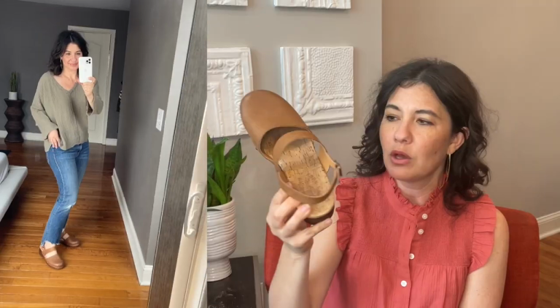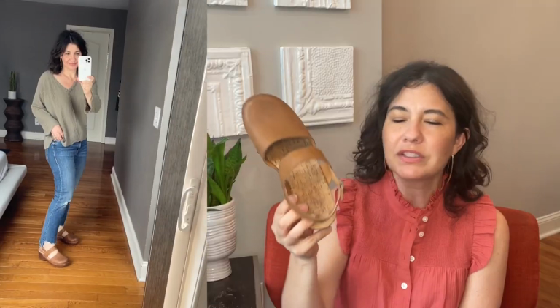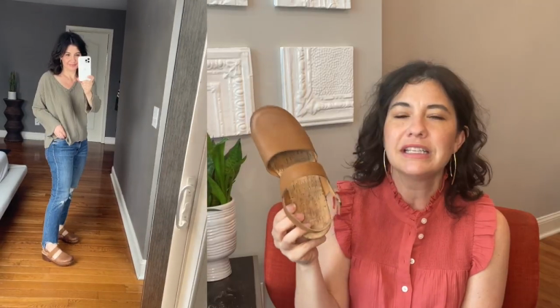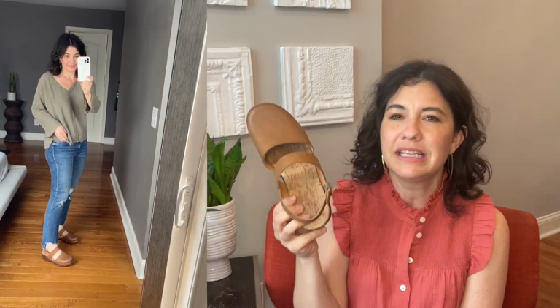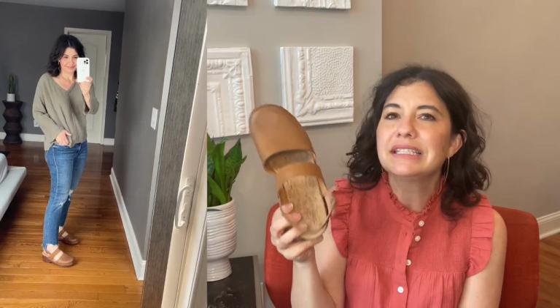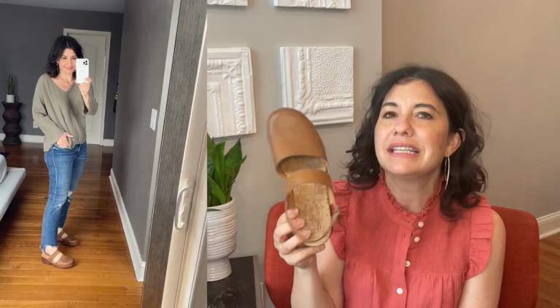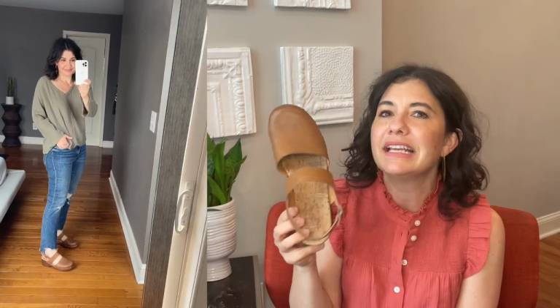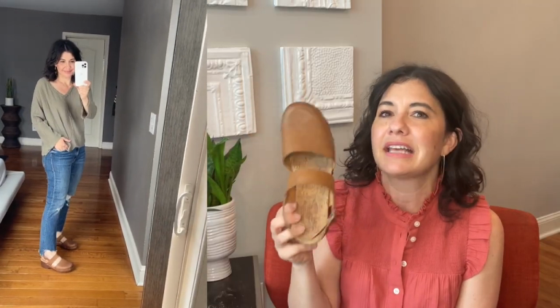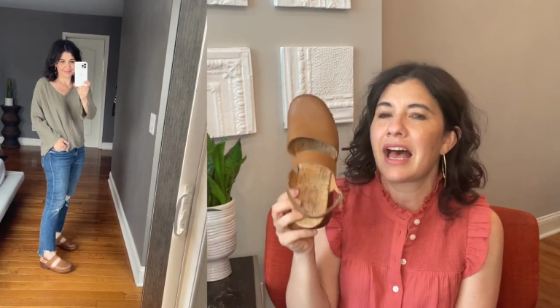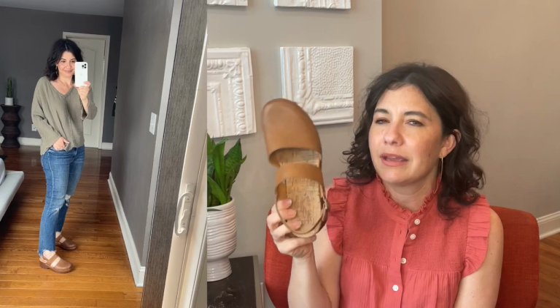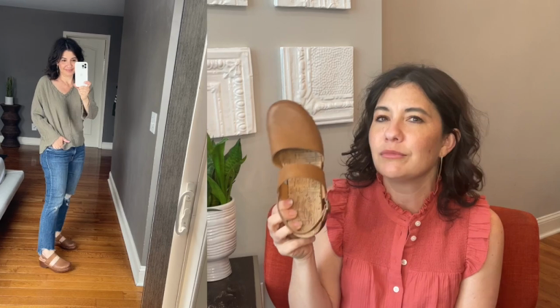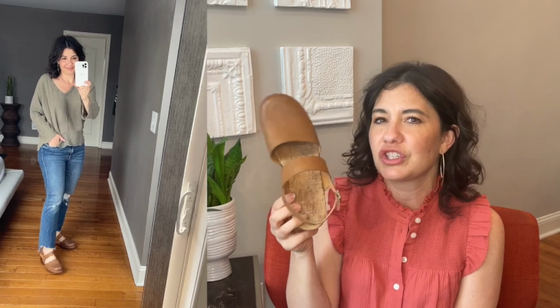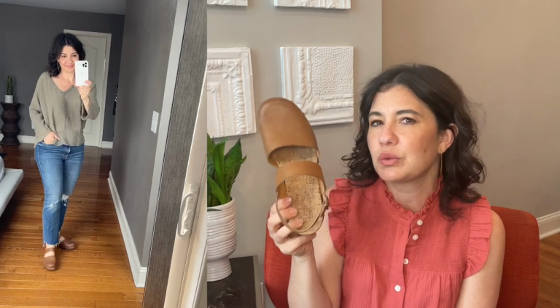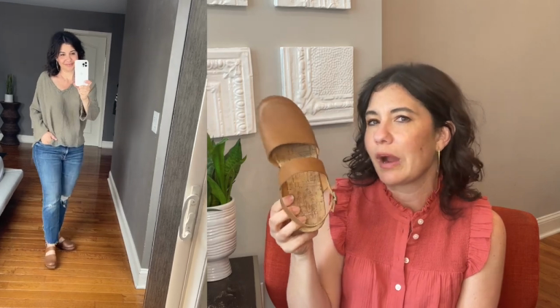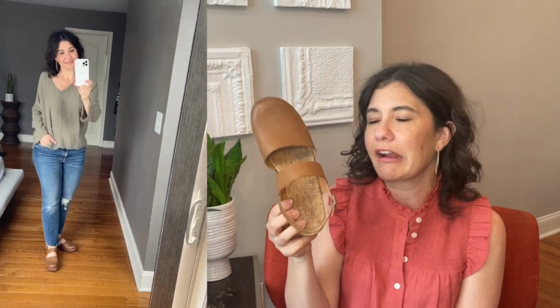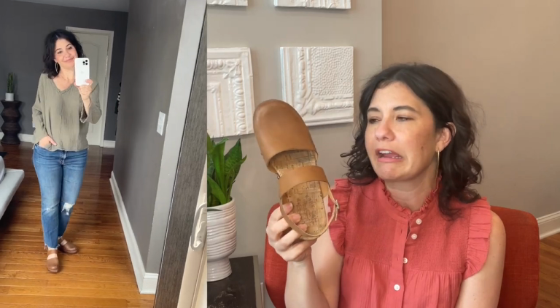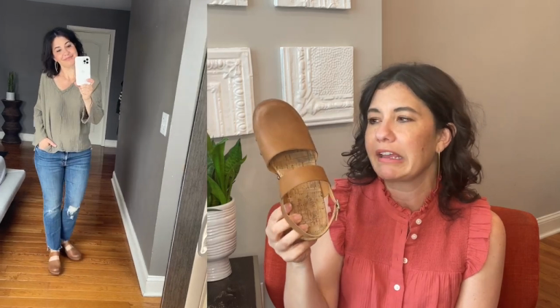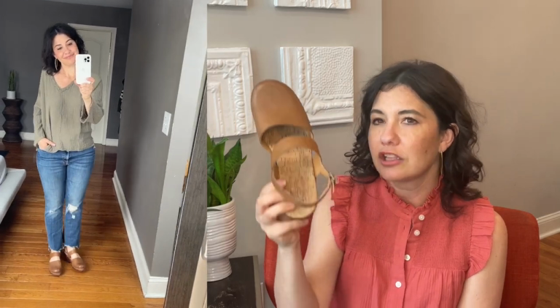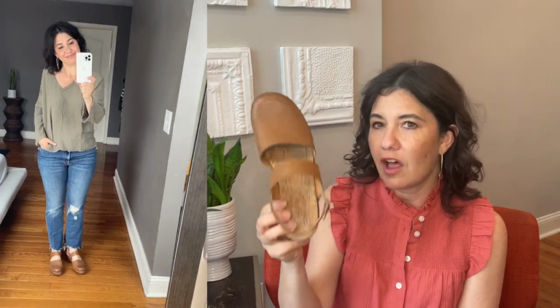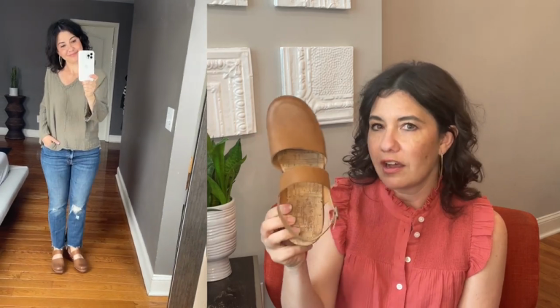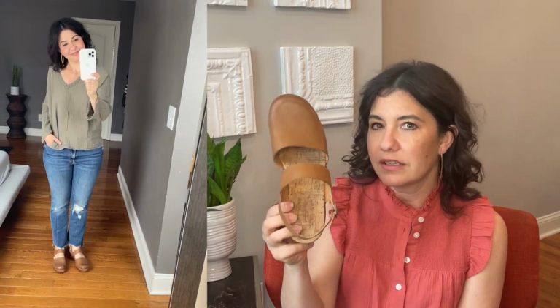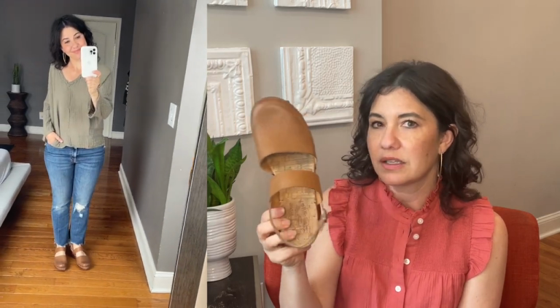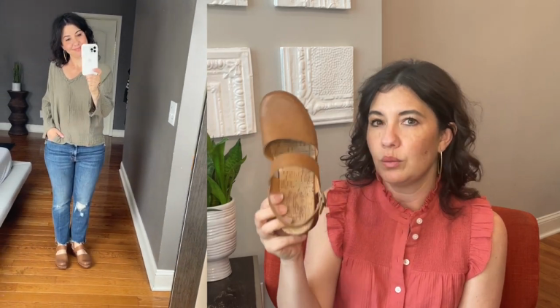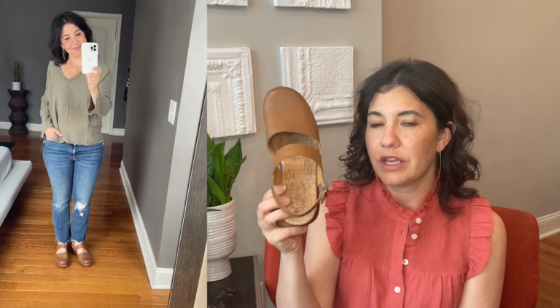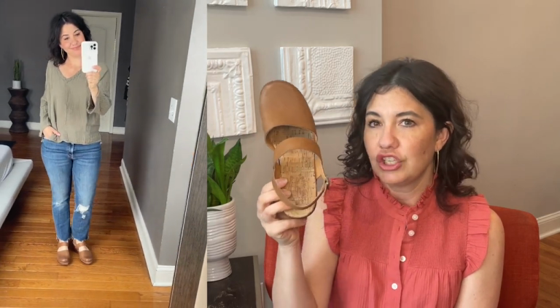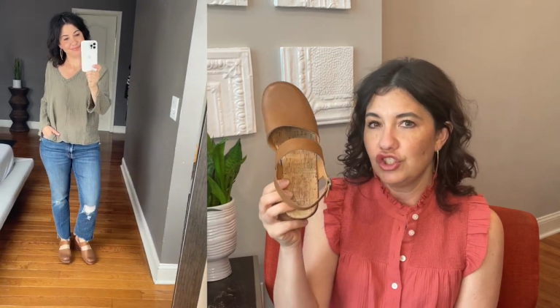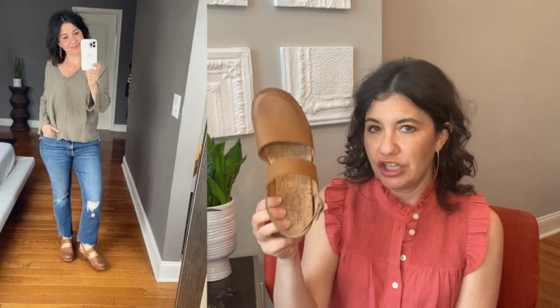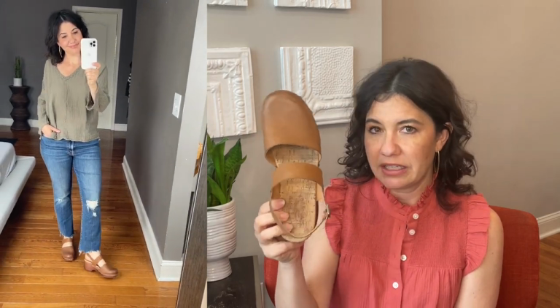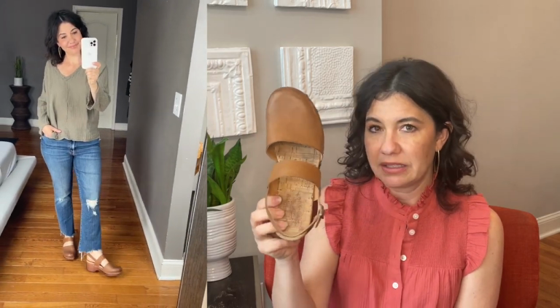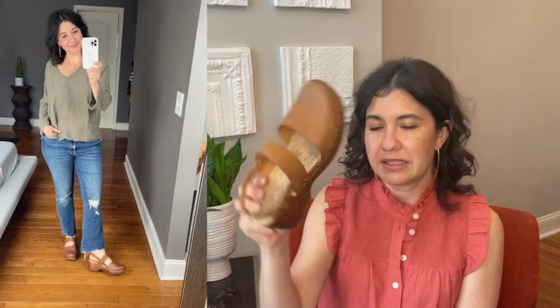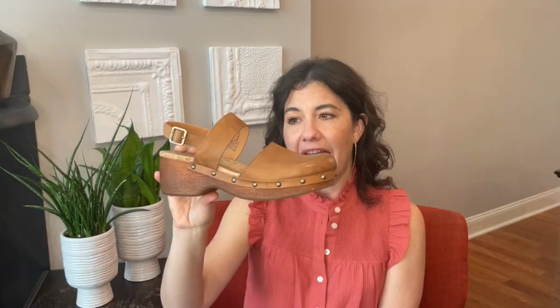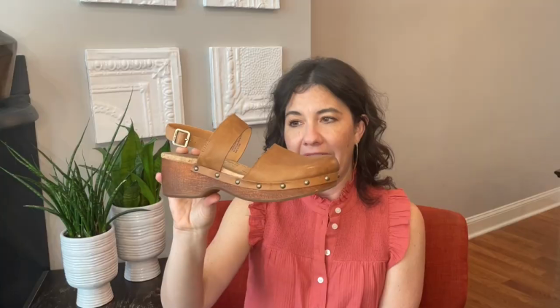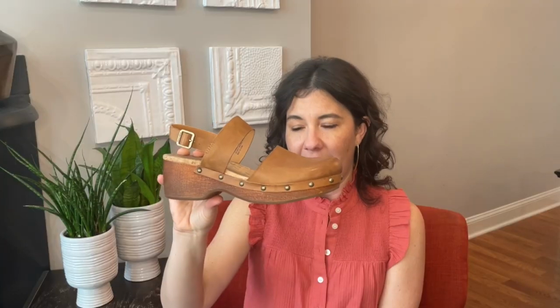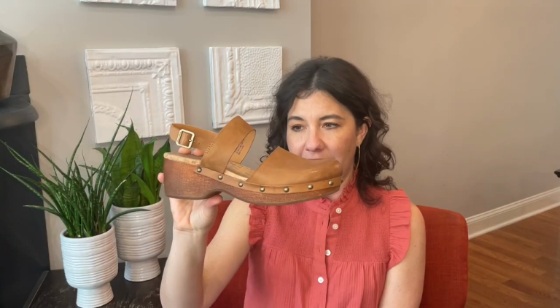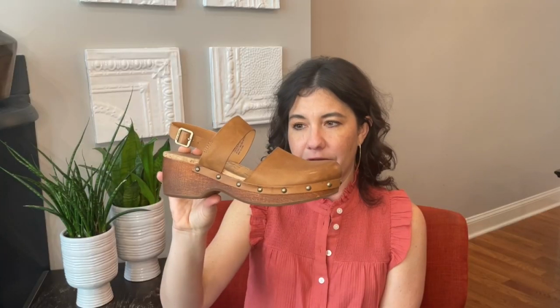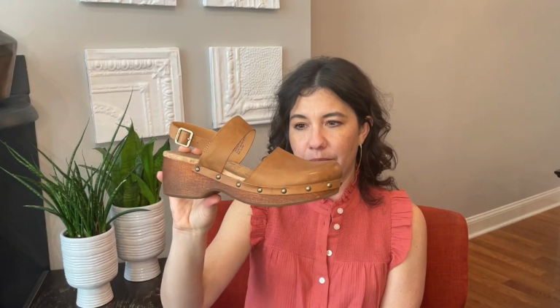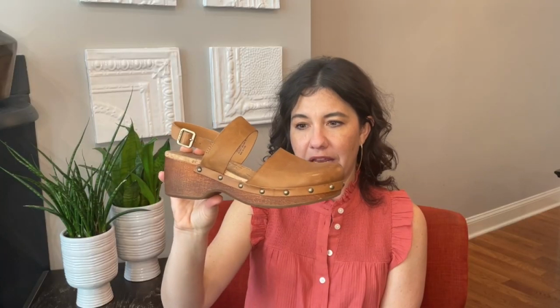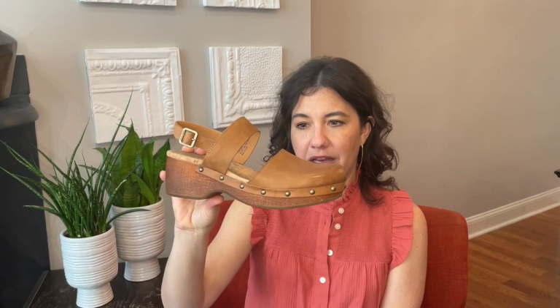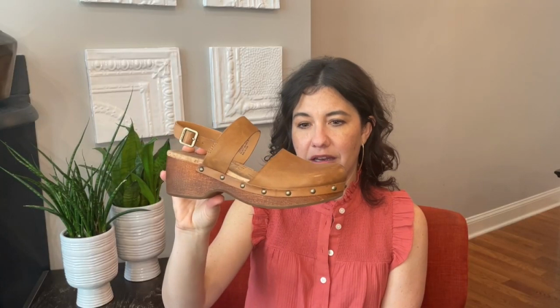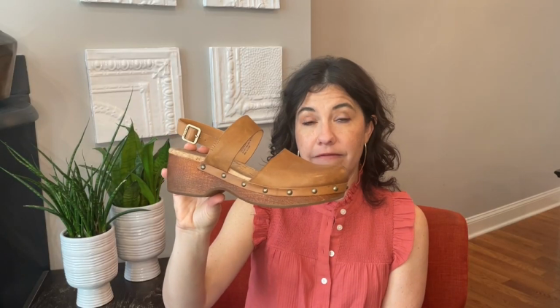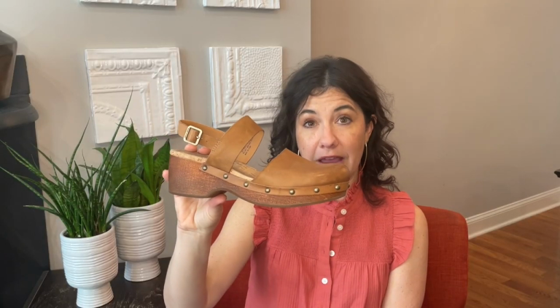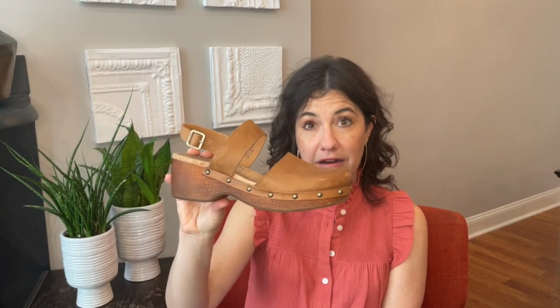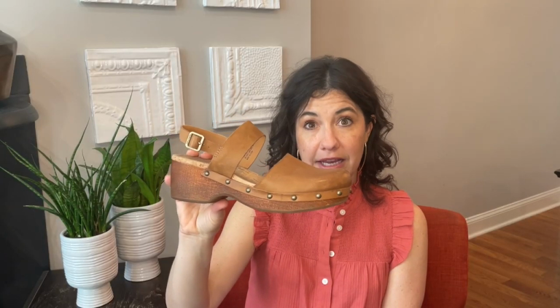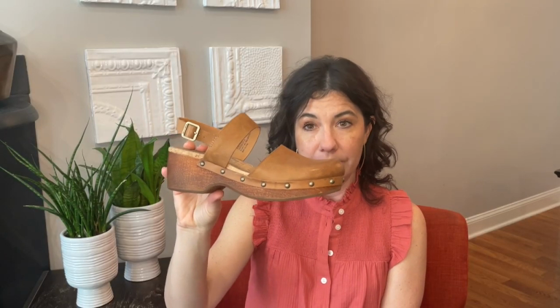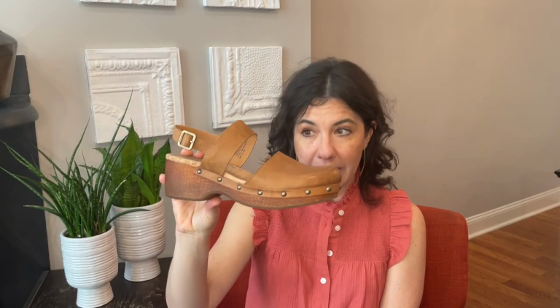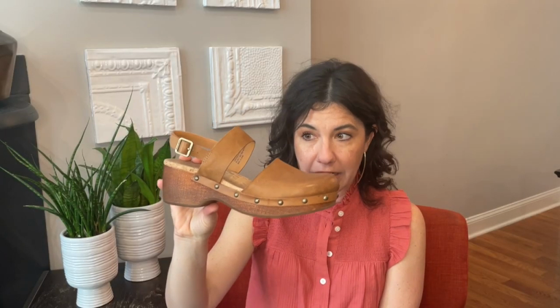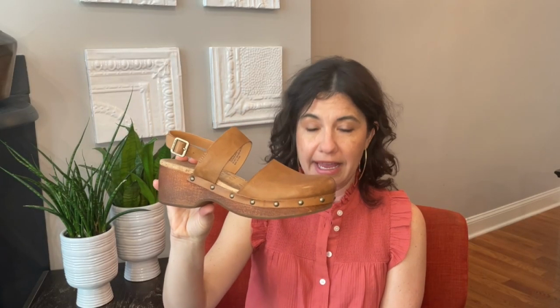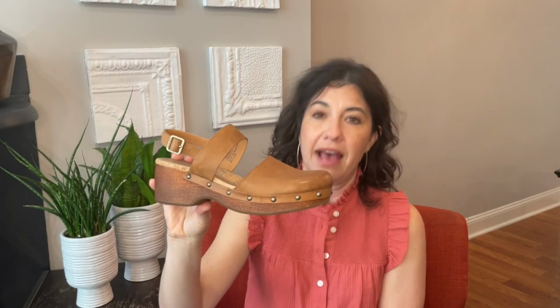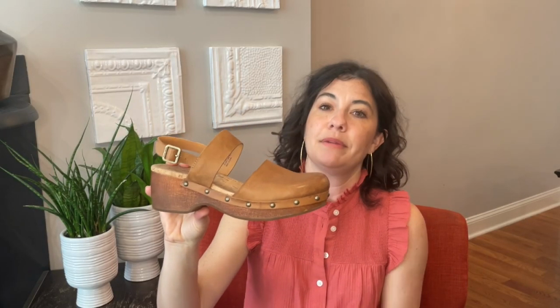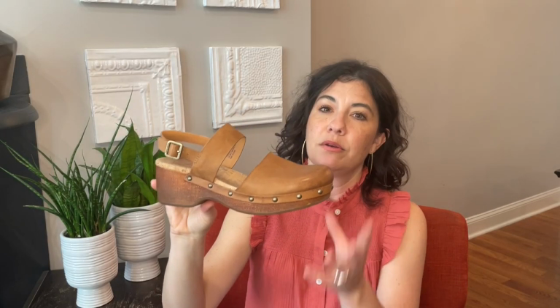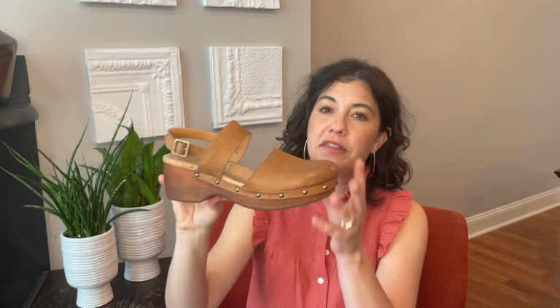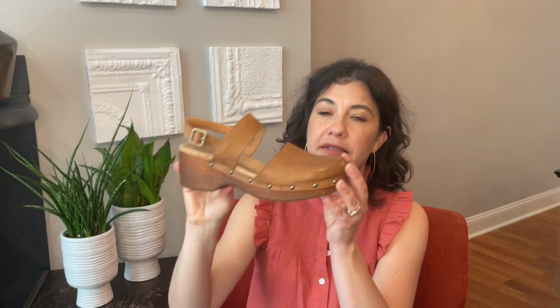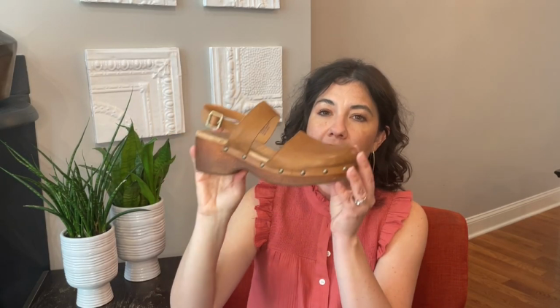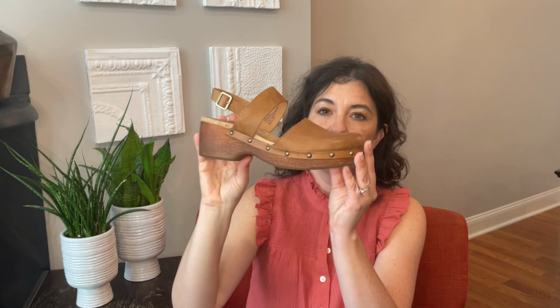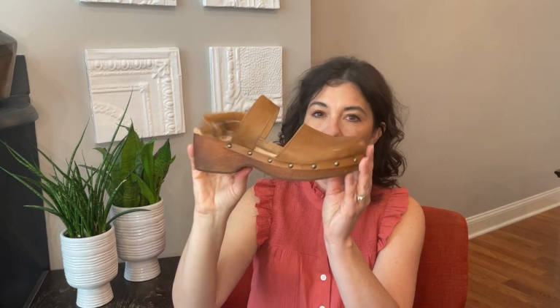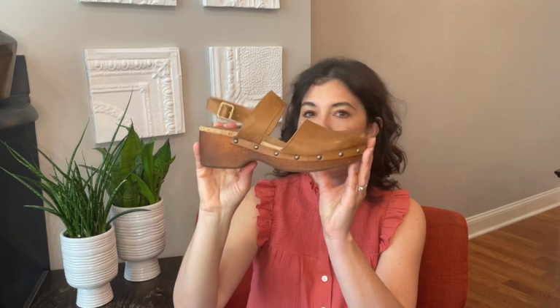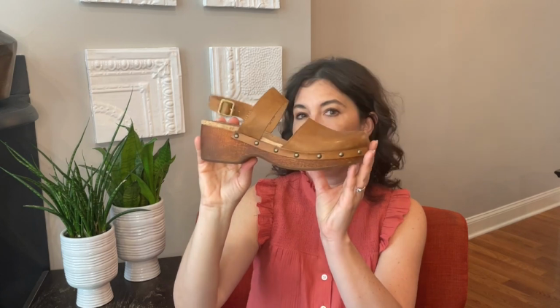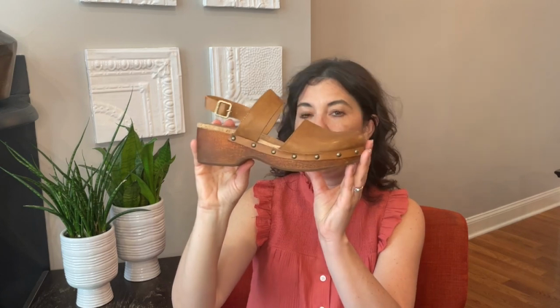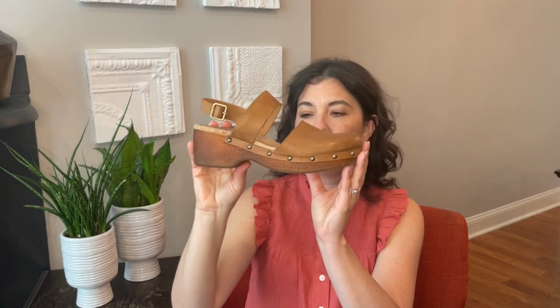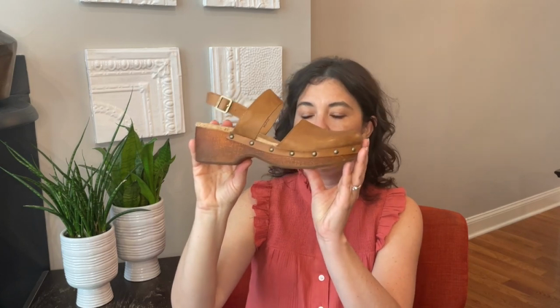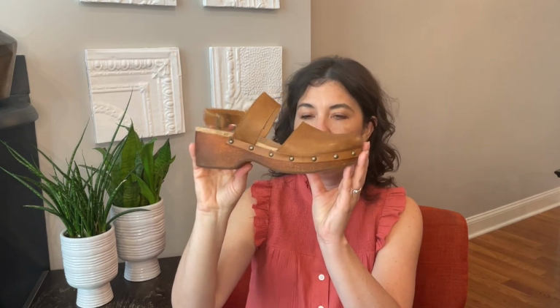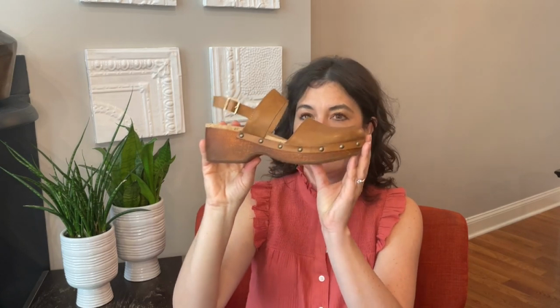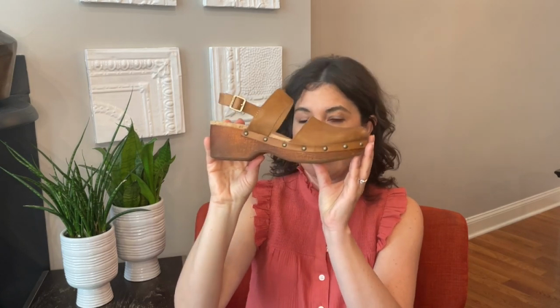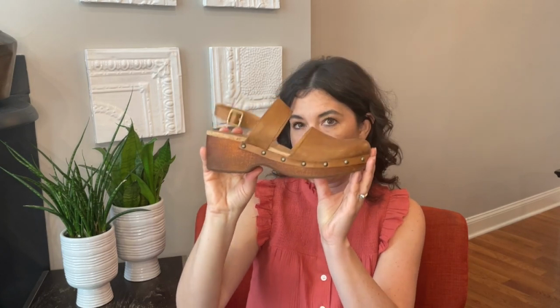I wear these almost exclusively with jeans, though I think they would also be cute with dresses for some folks. Mostly these days I'm just wearing clogs with jeans, and I have been very, very happy with these. I couldn't recommend these enough.